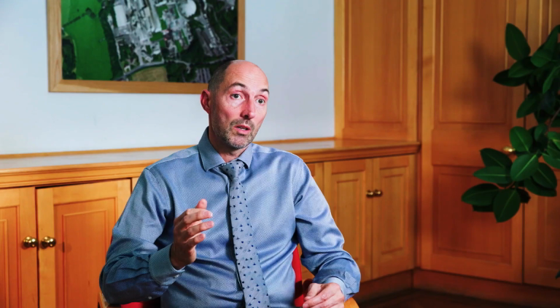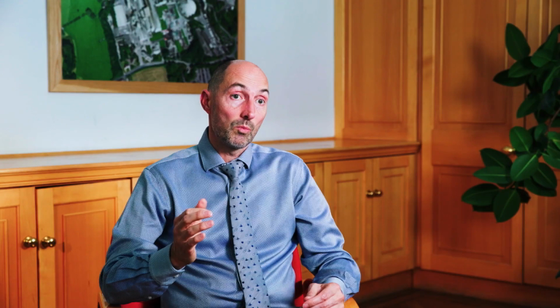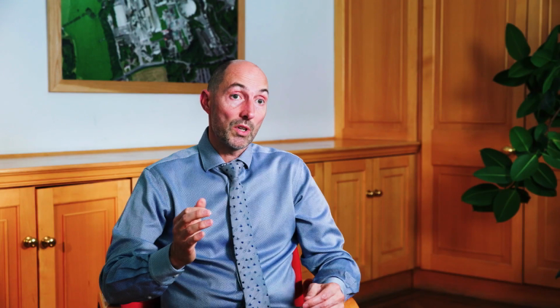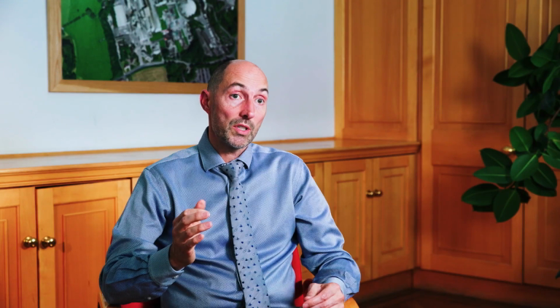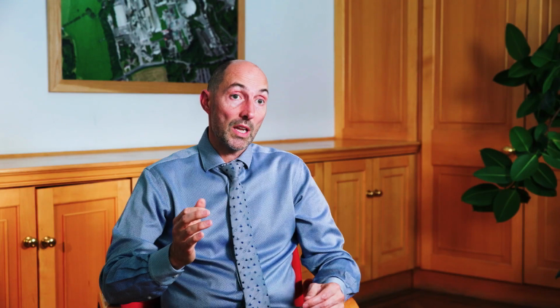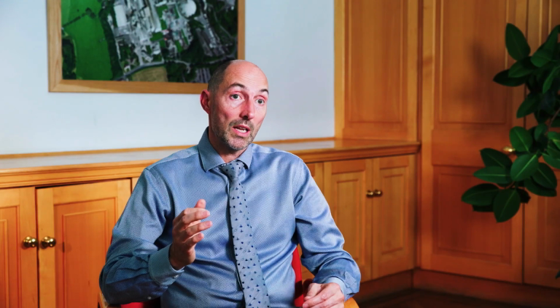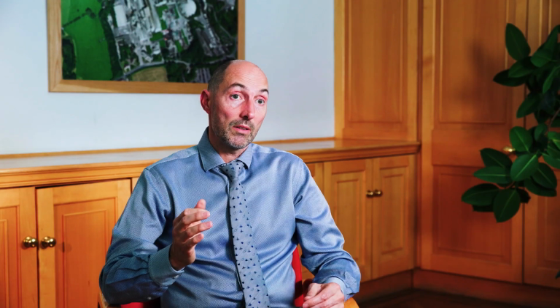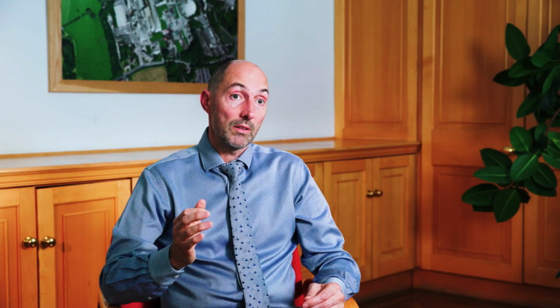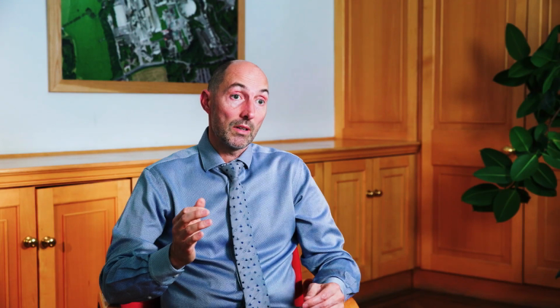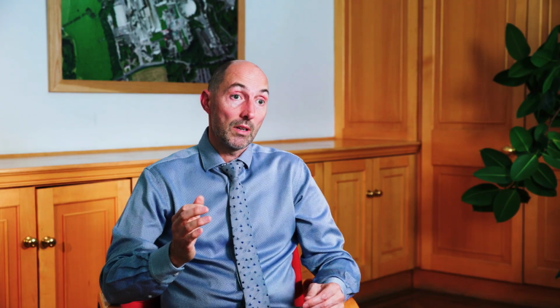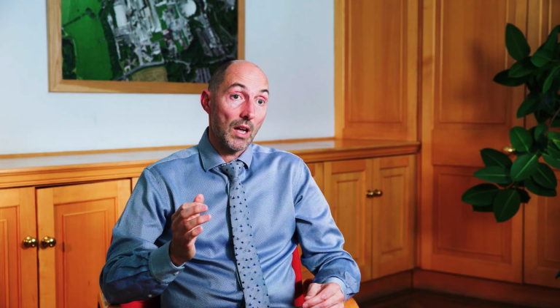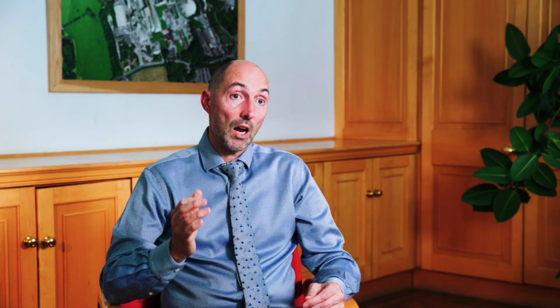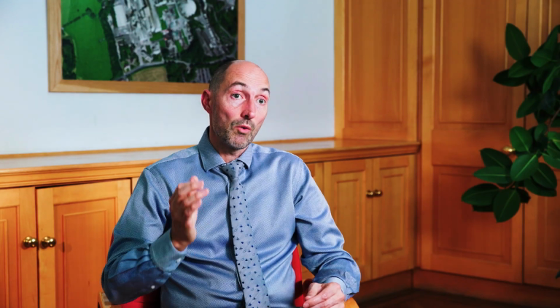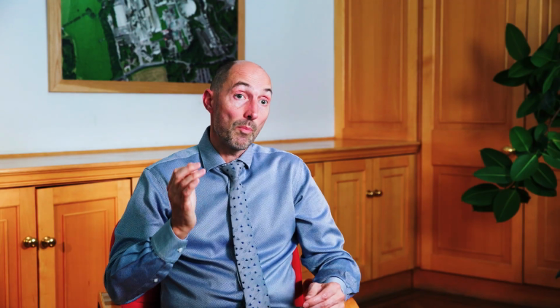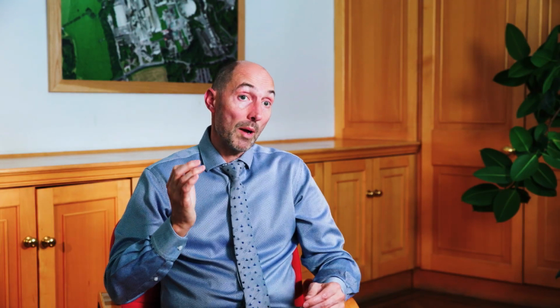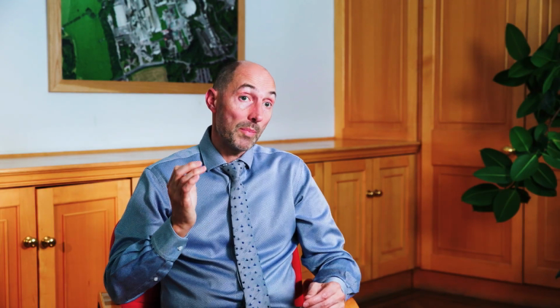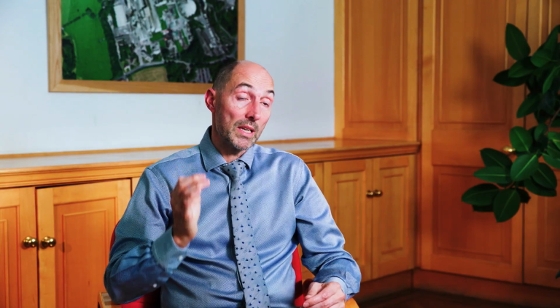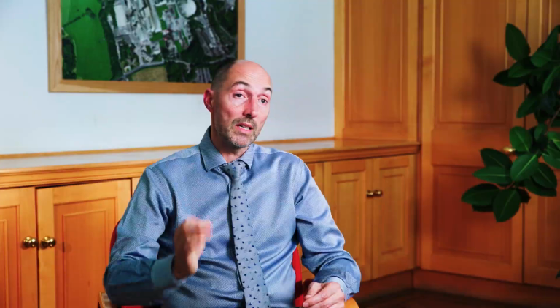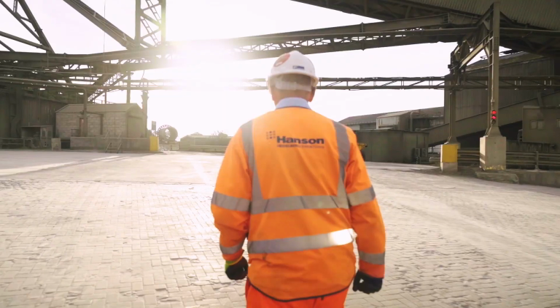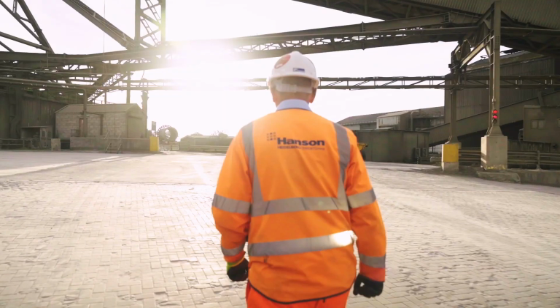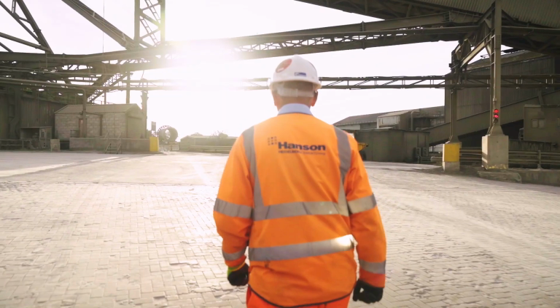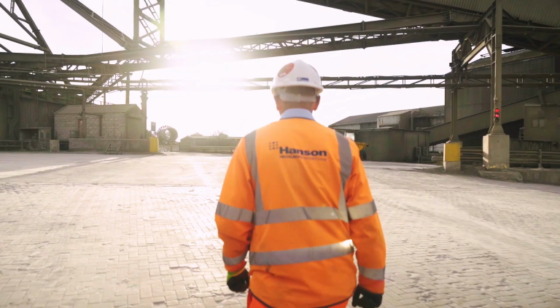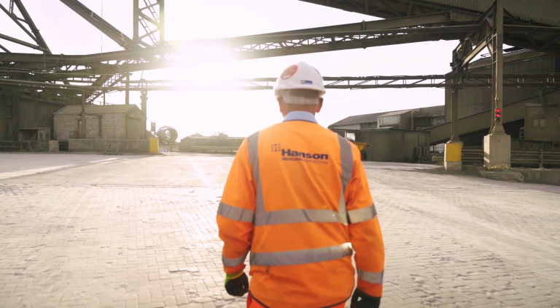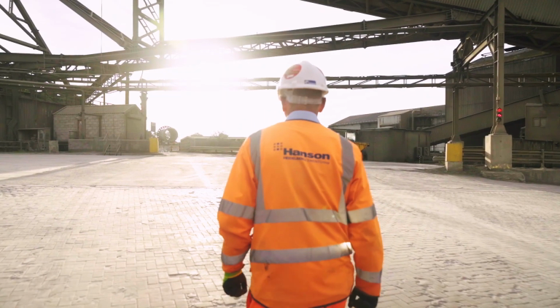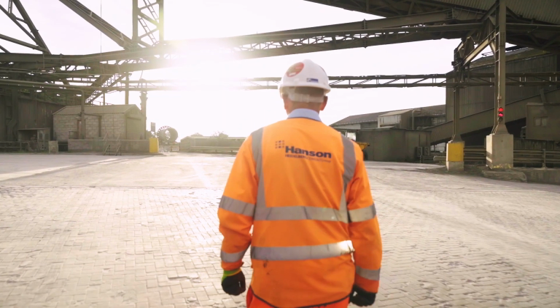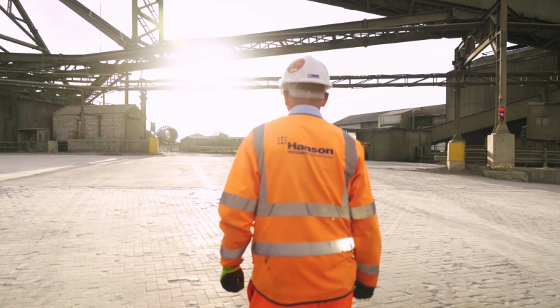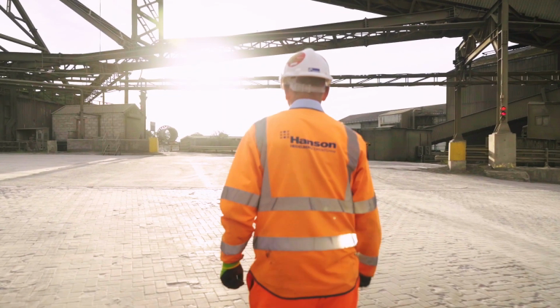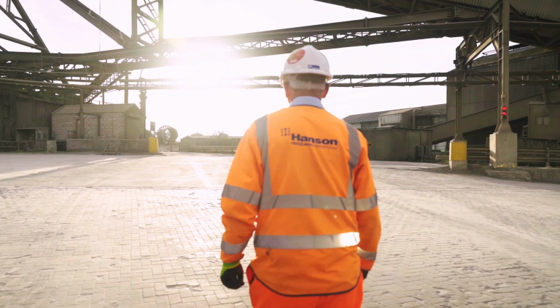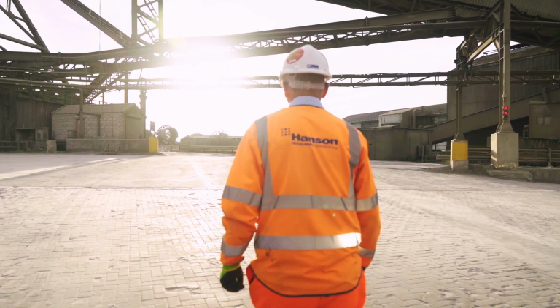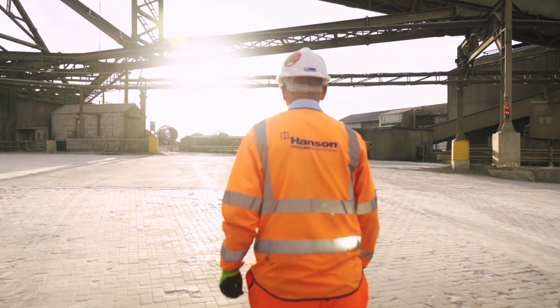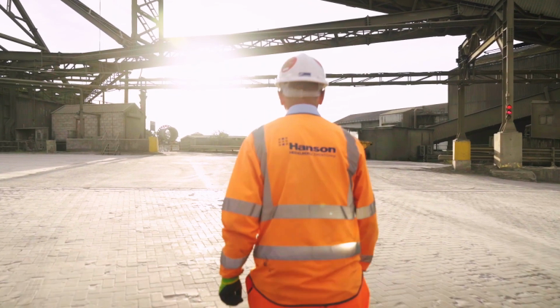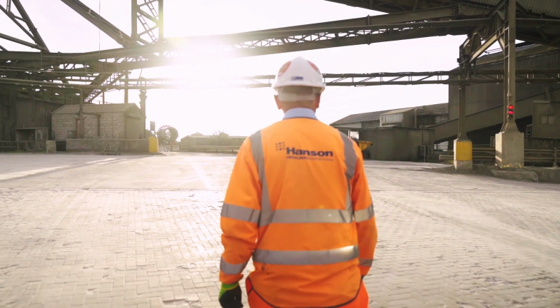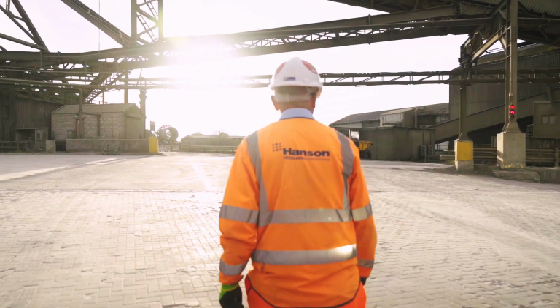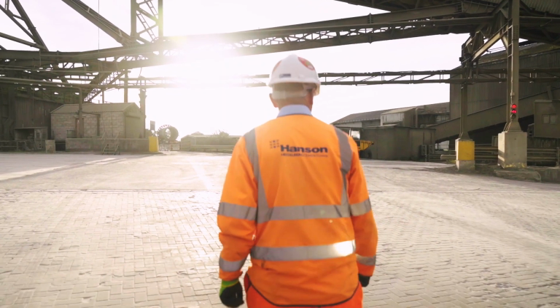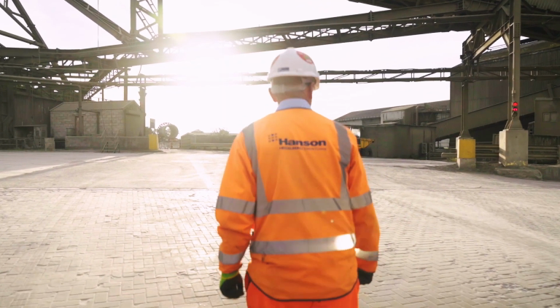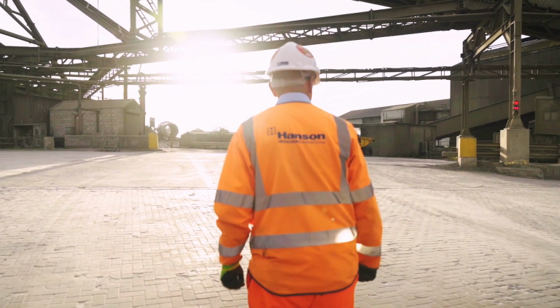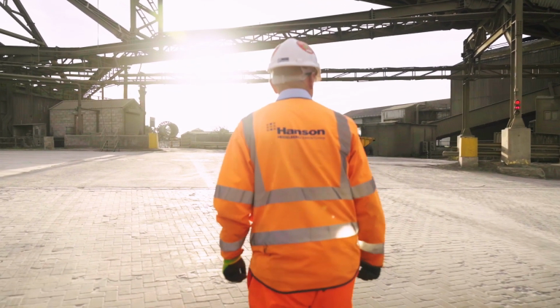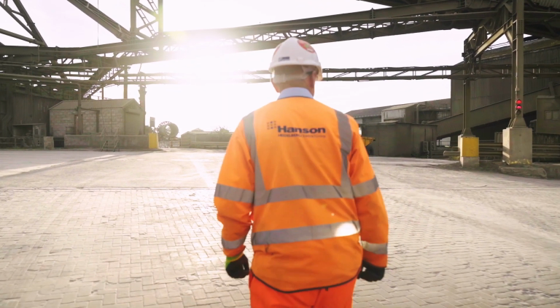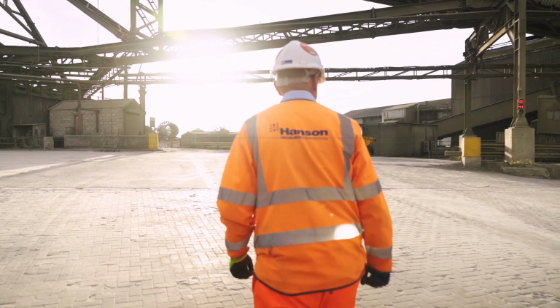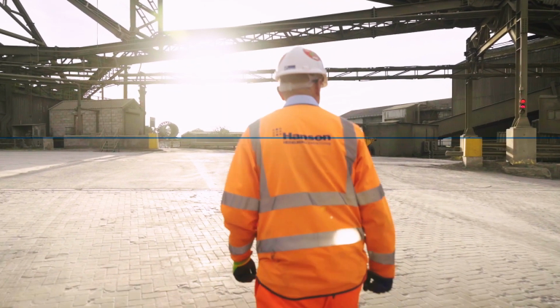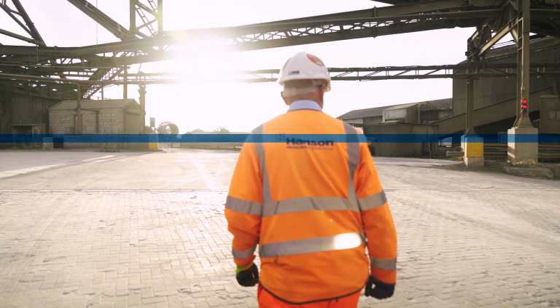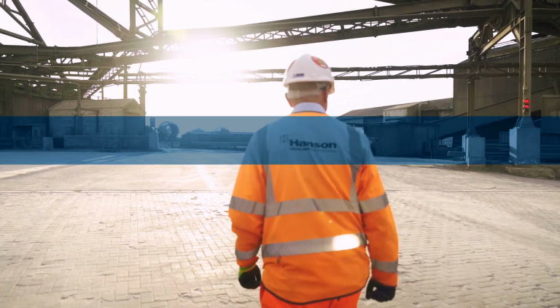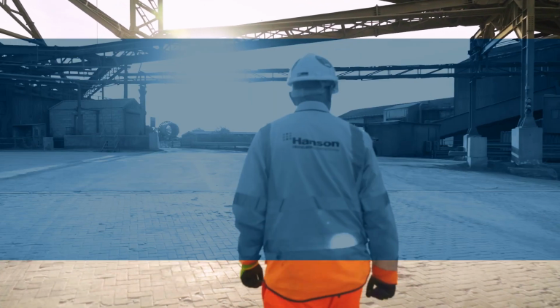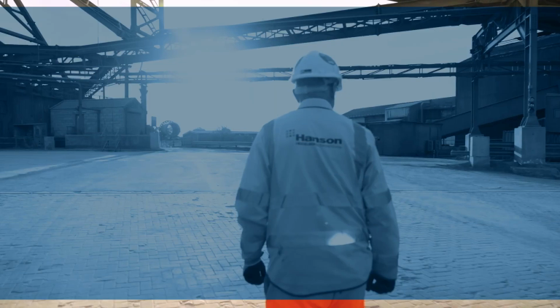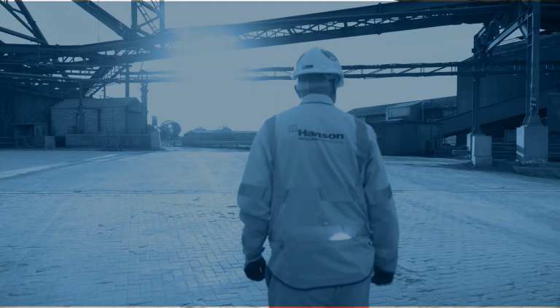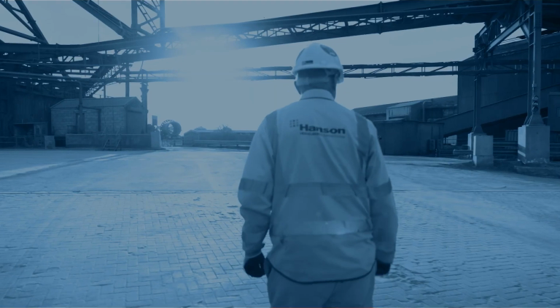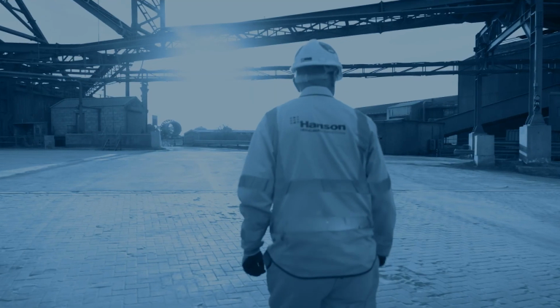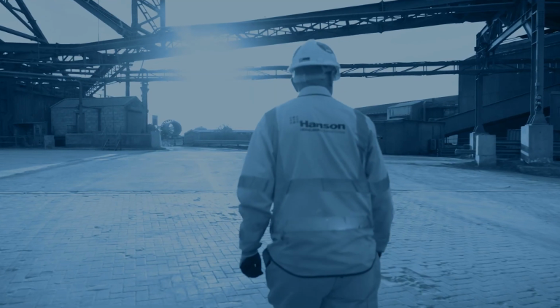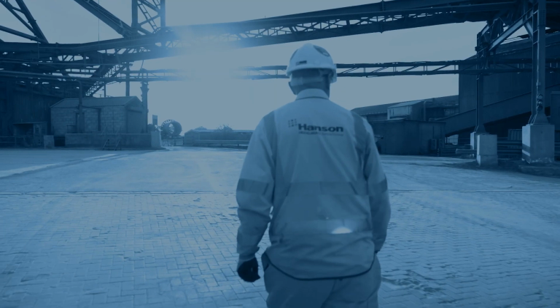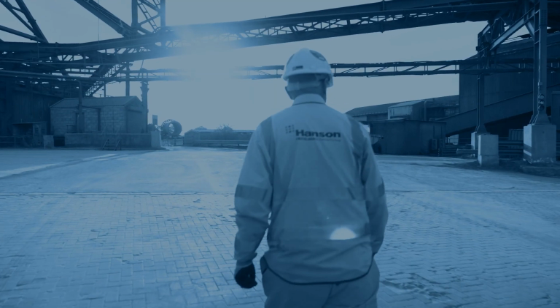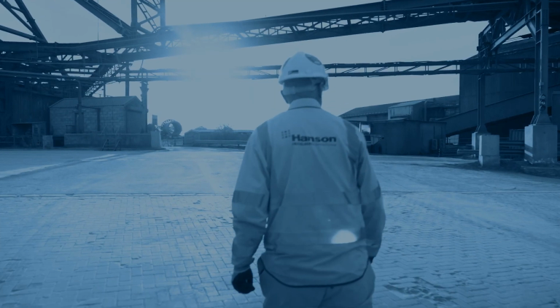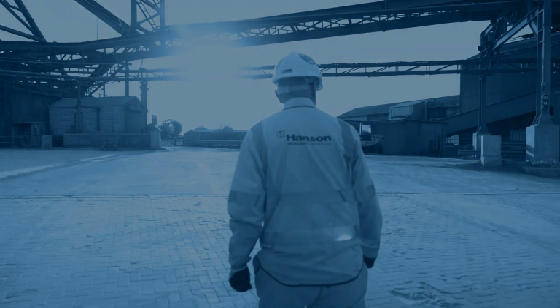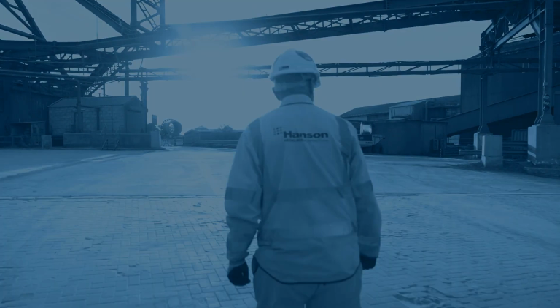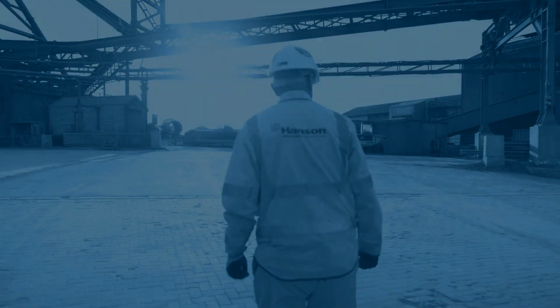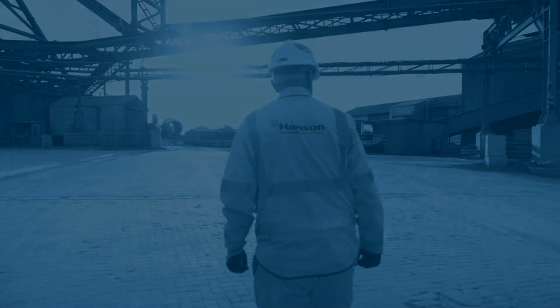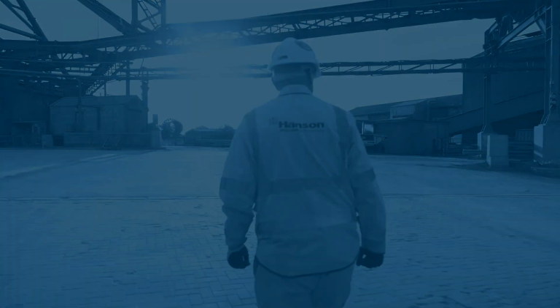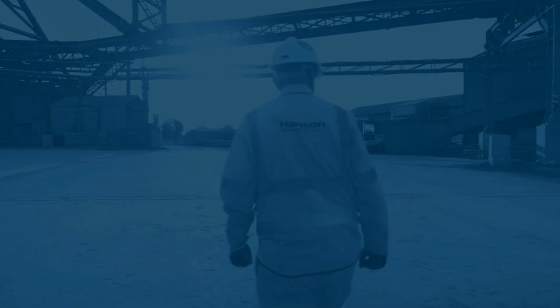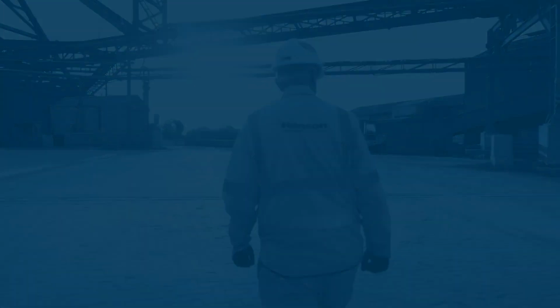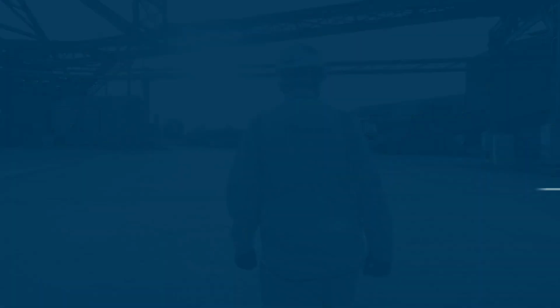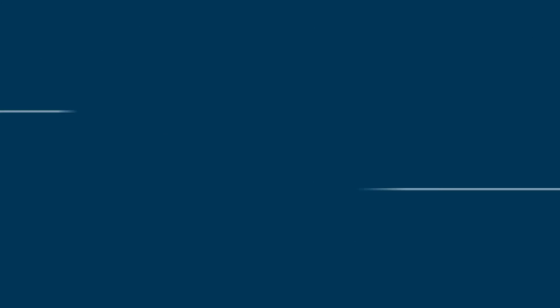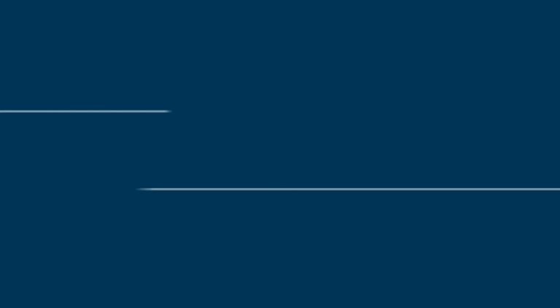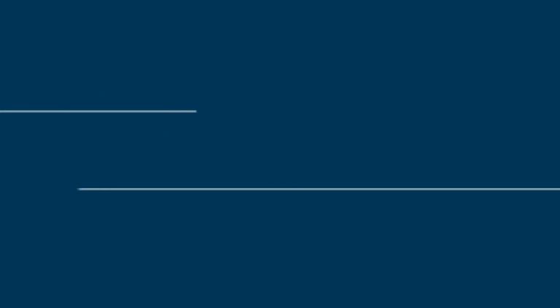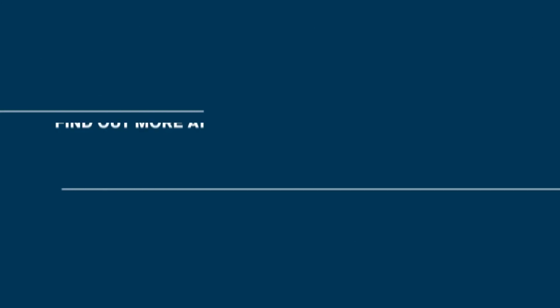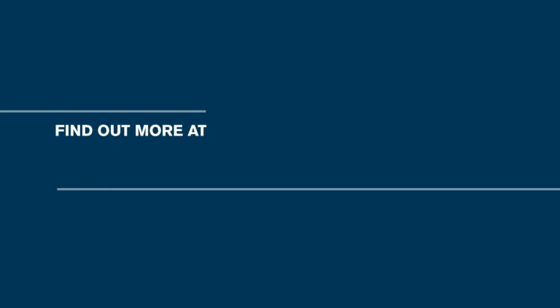We're seeing our roadmap being delivered. We're seeing our roadmap in action.